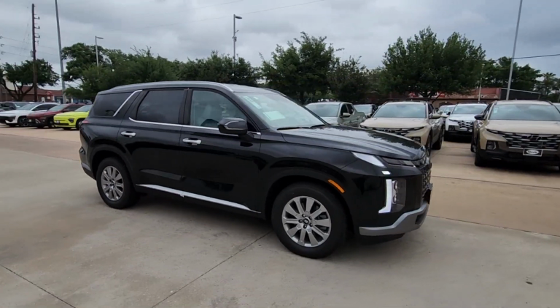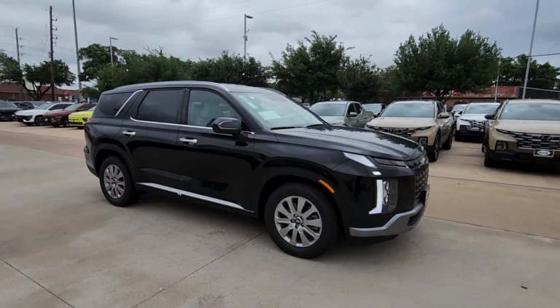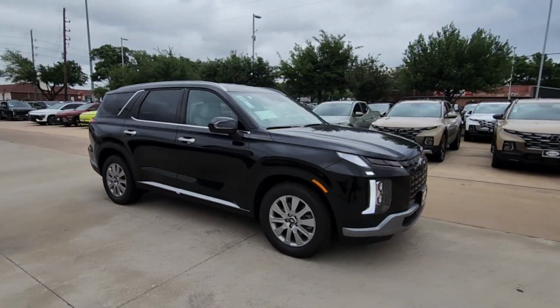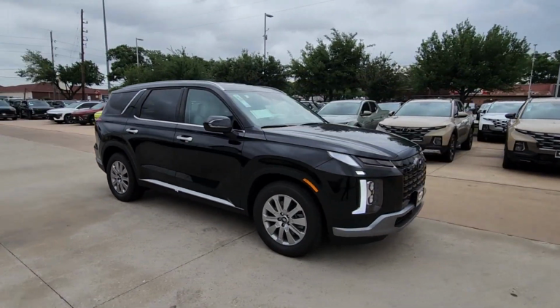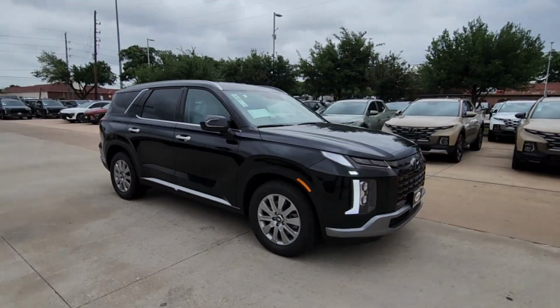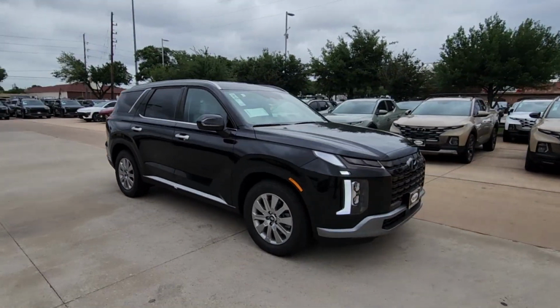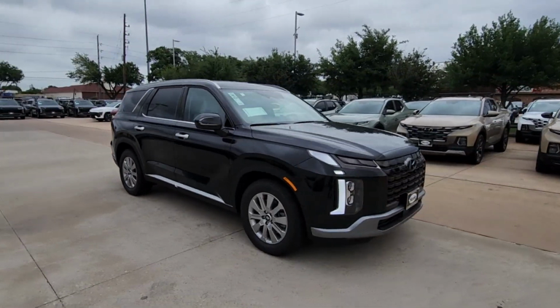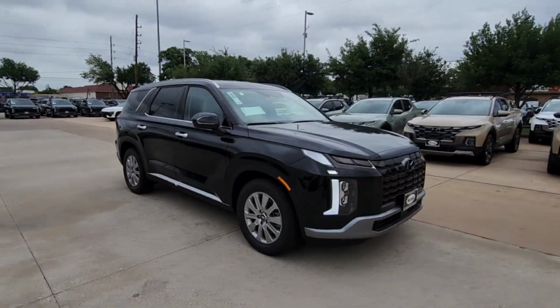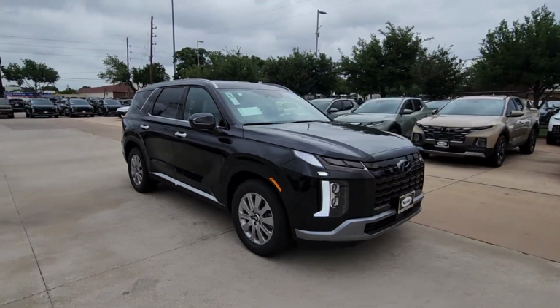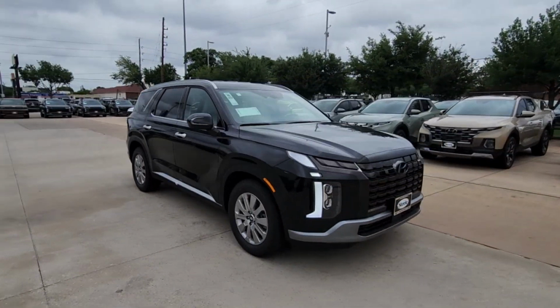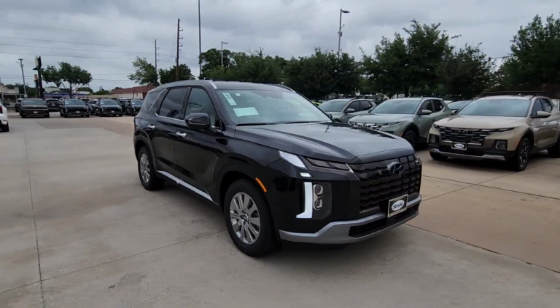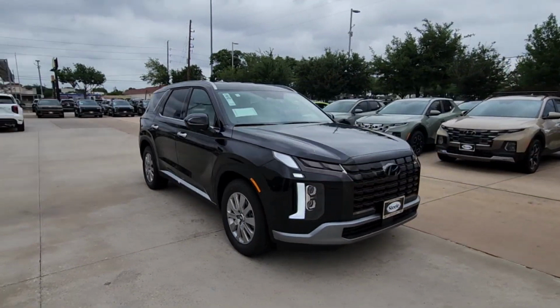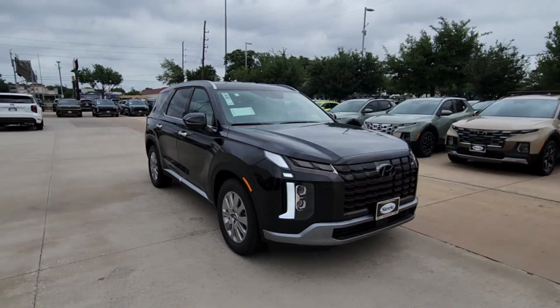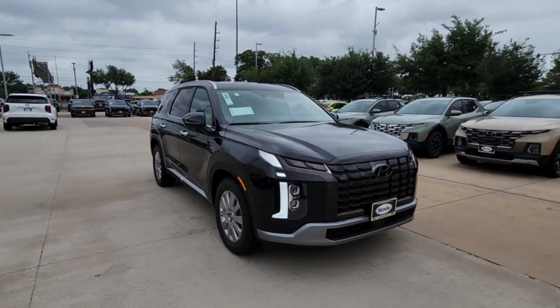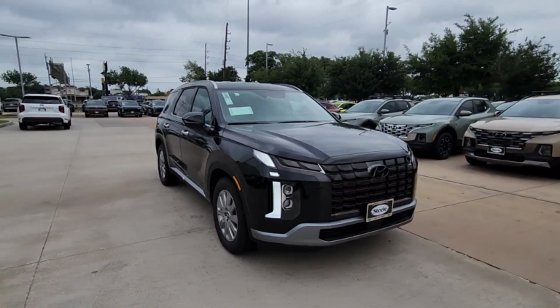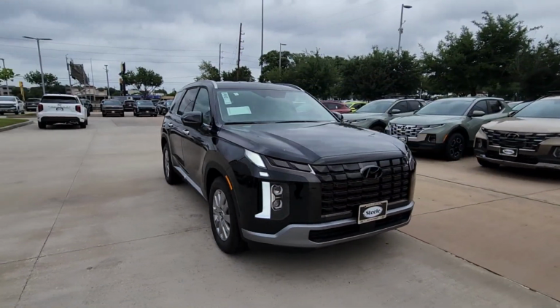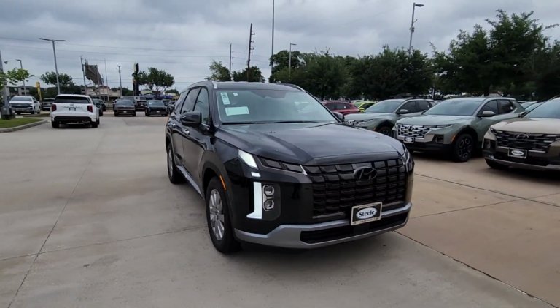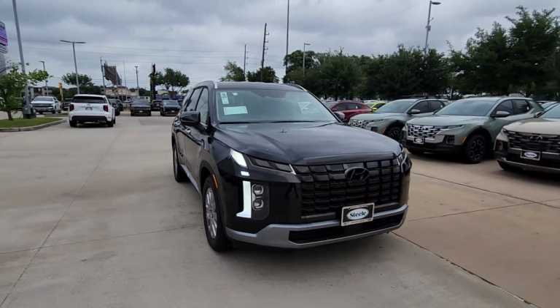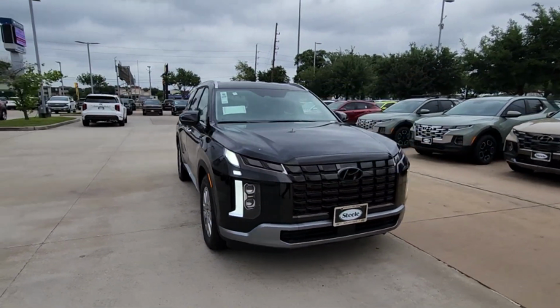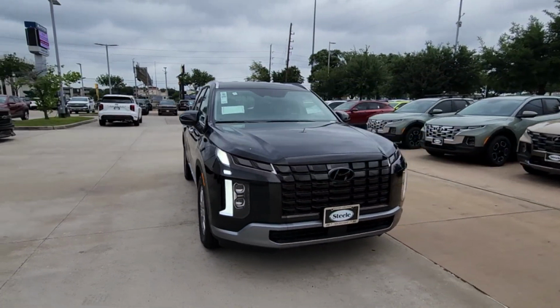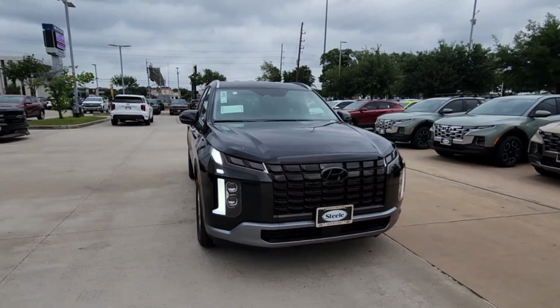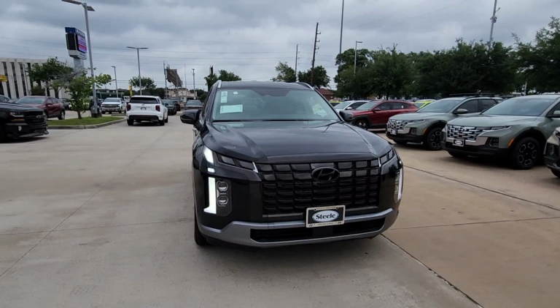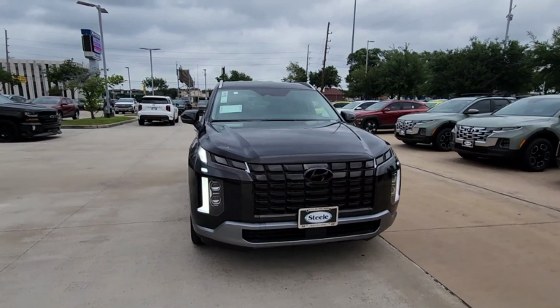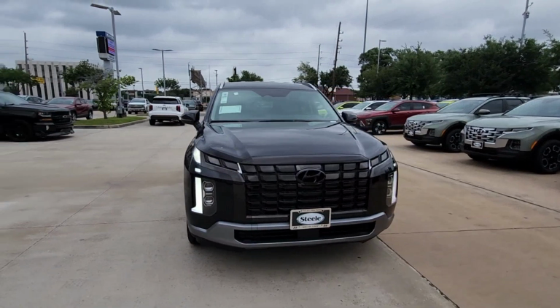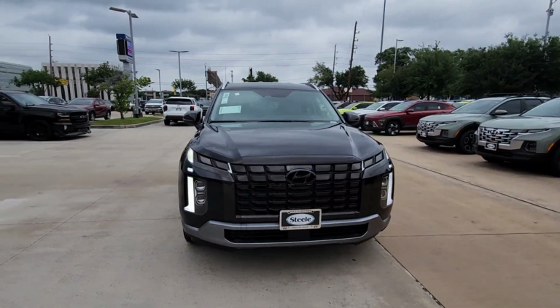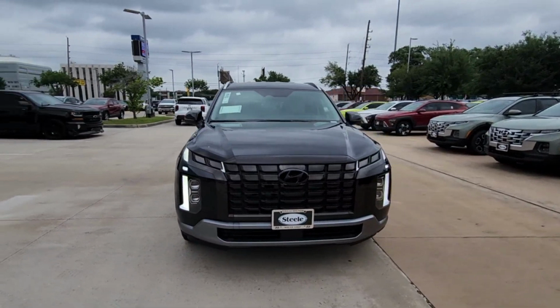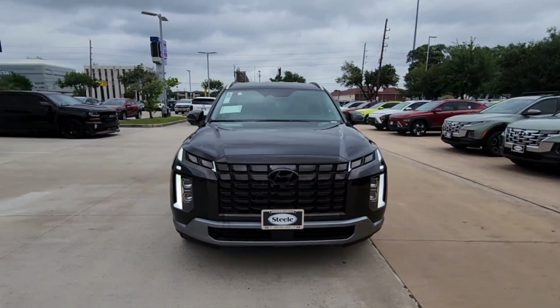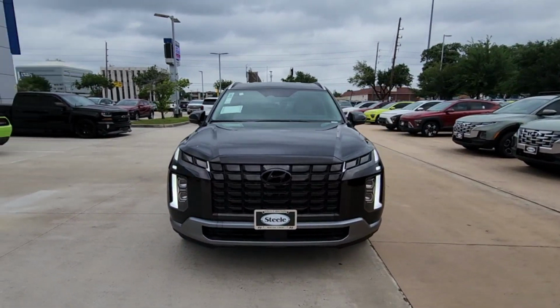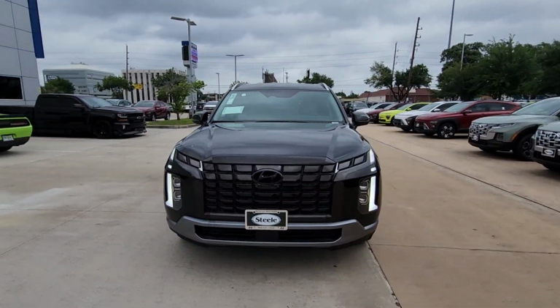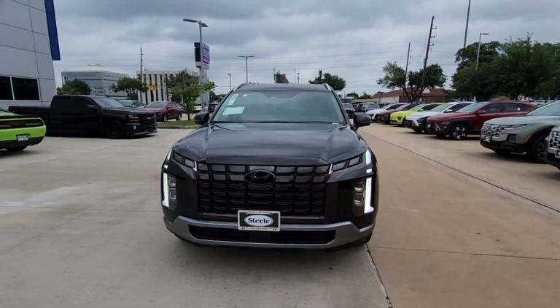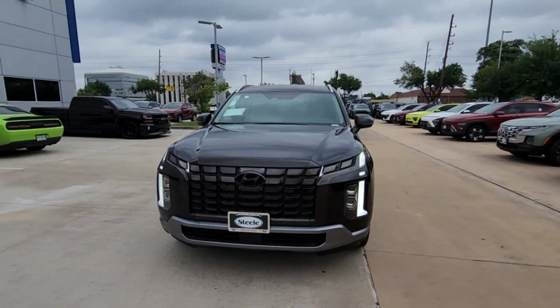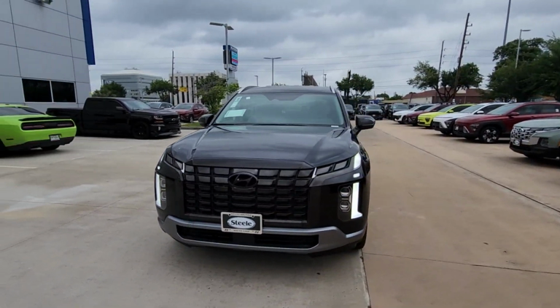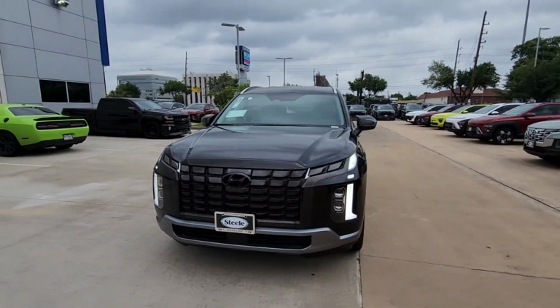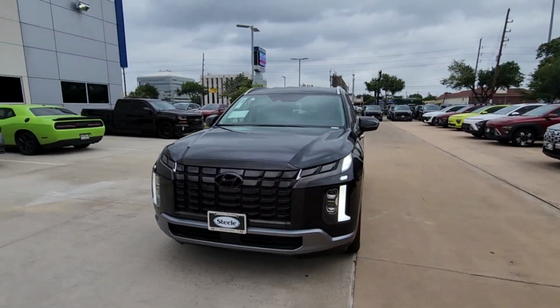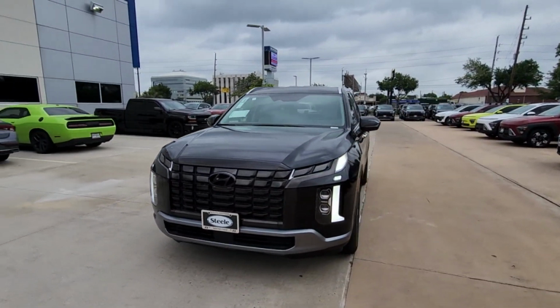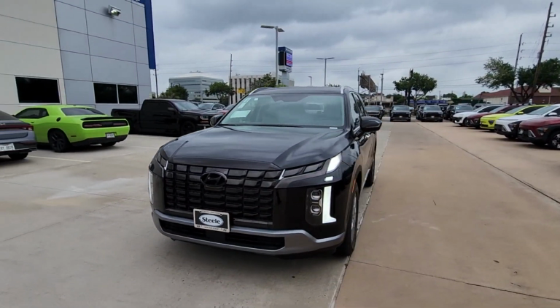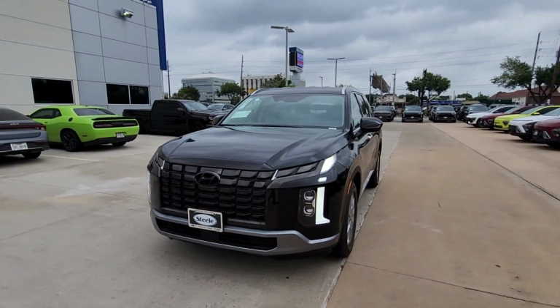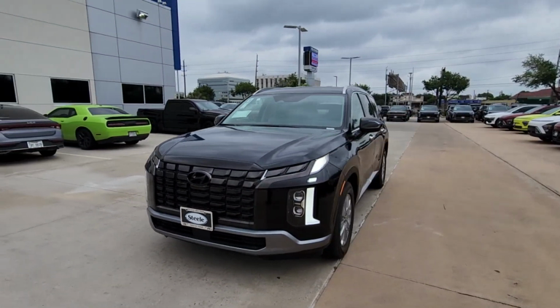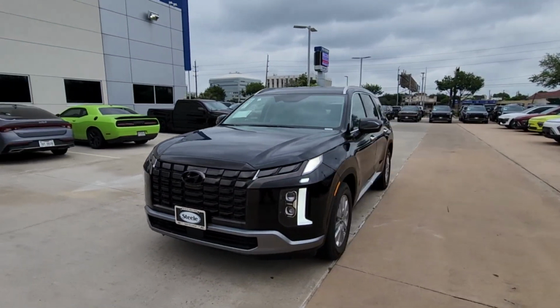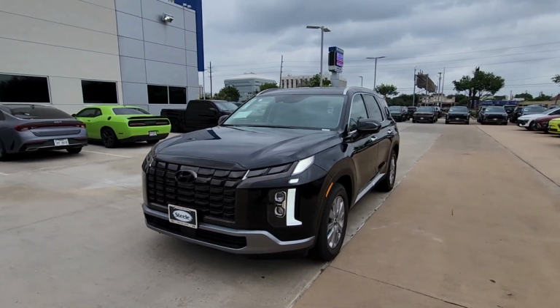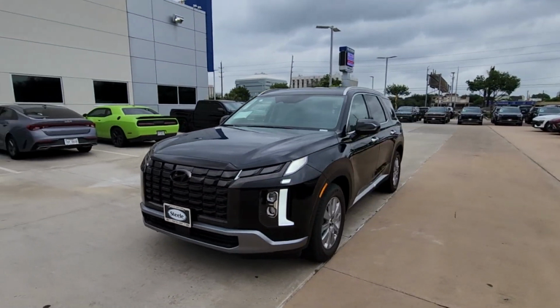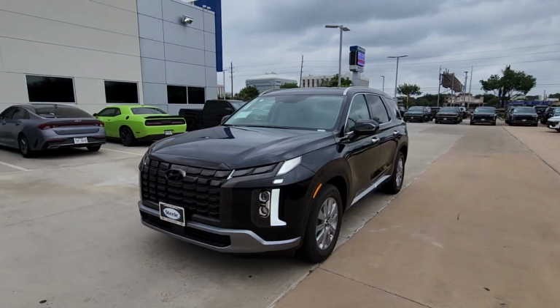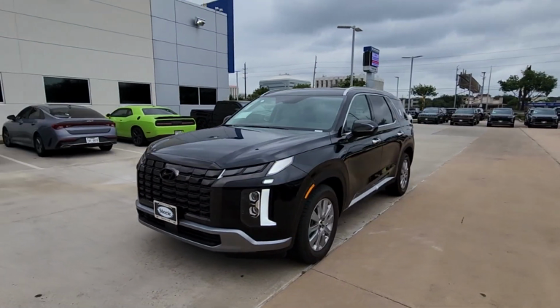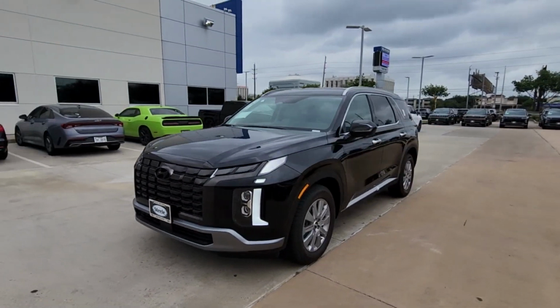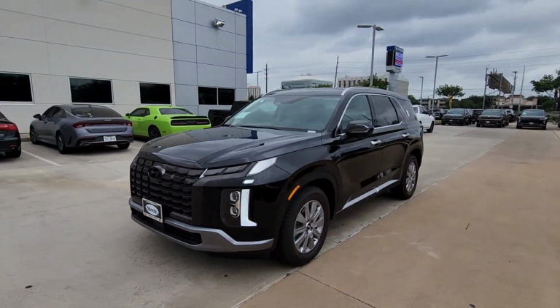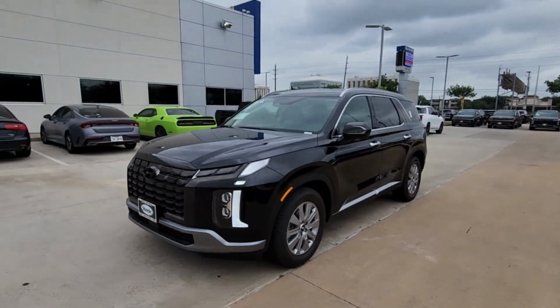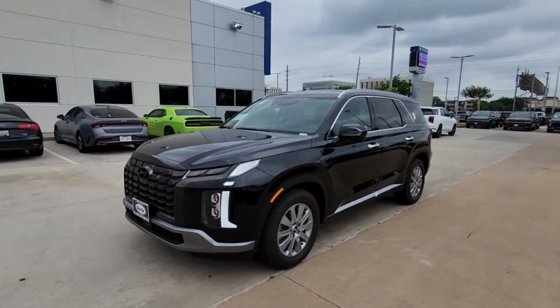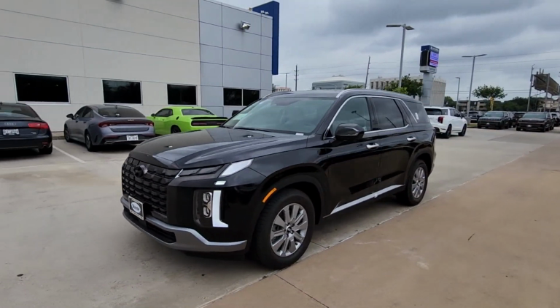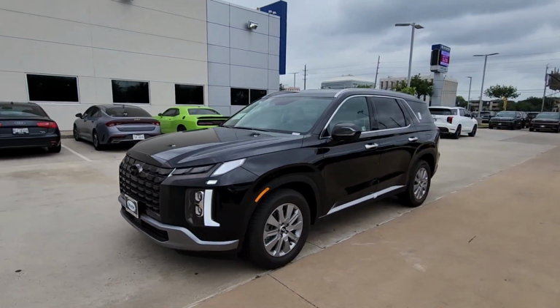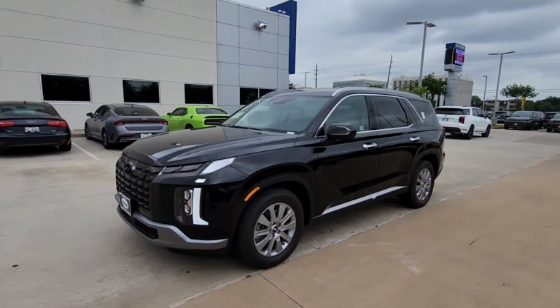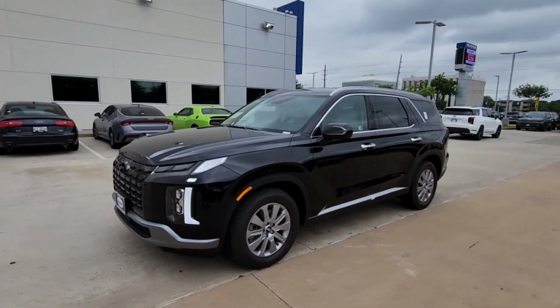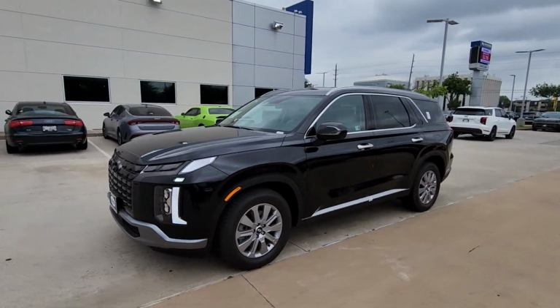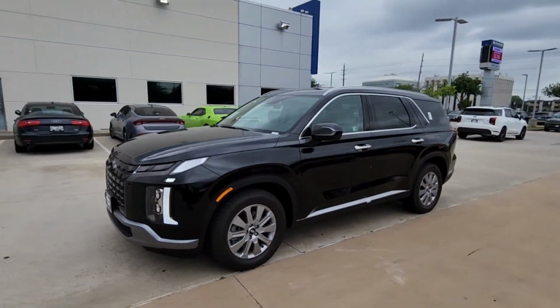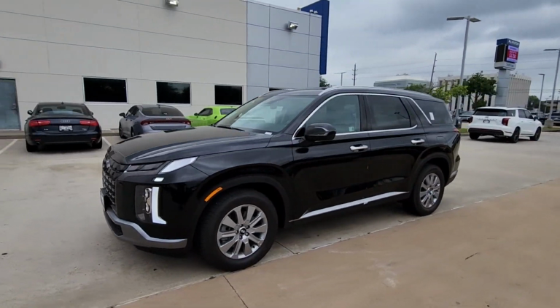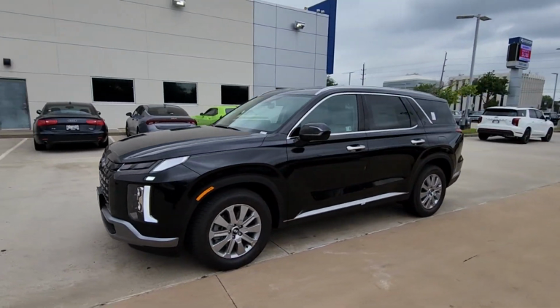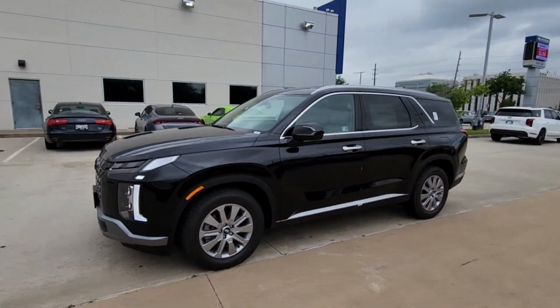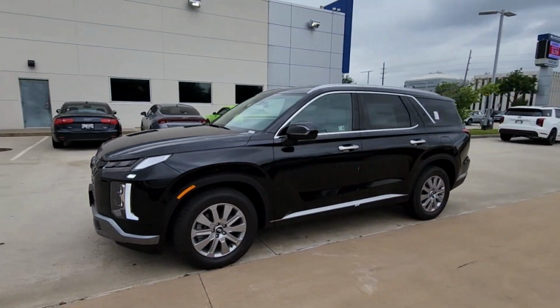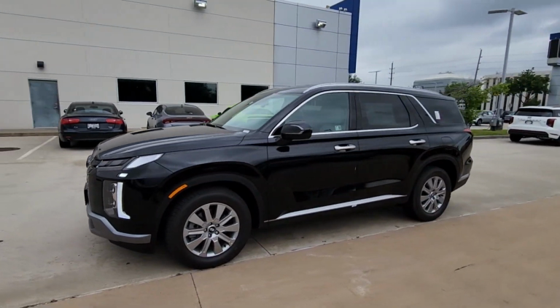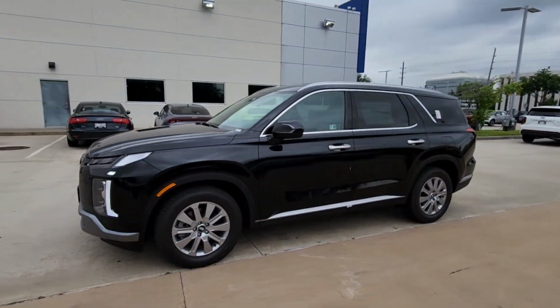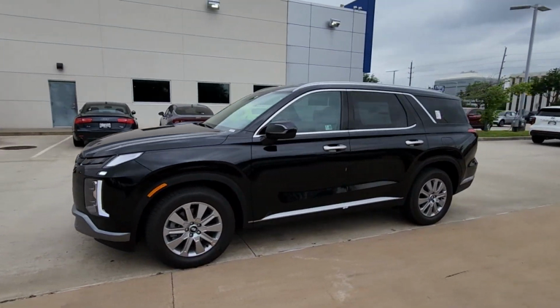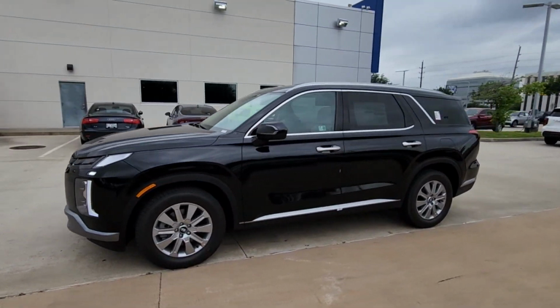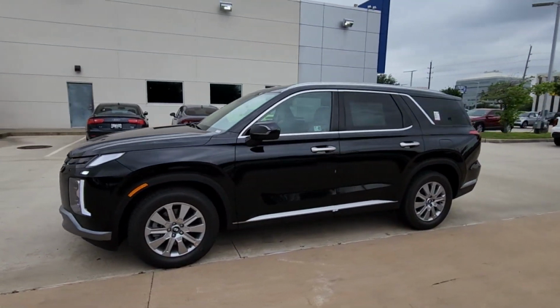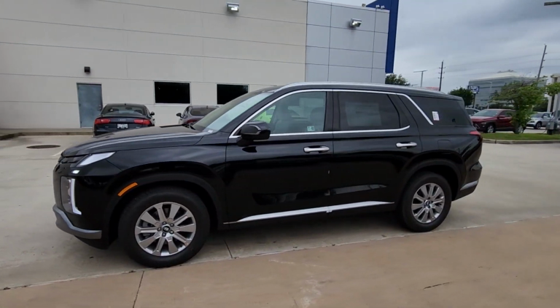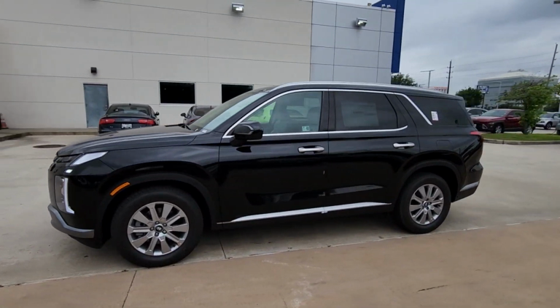standard driver assistance, and a host of modern passenger amenities, this SUV delivers exceptional quality and capability.